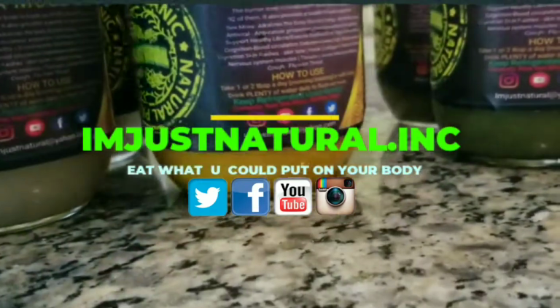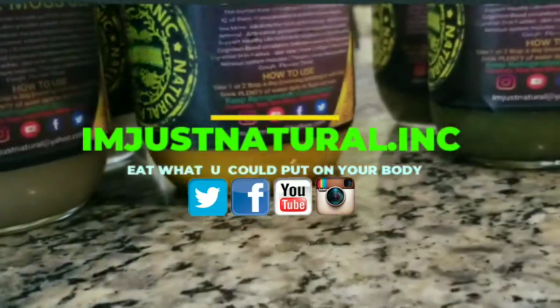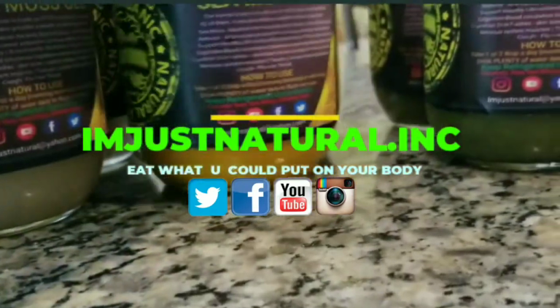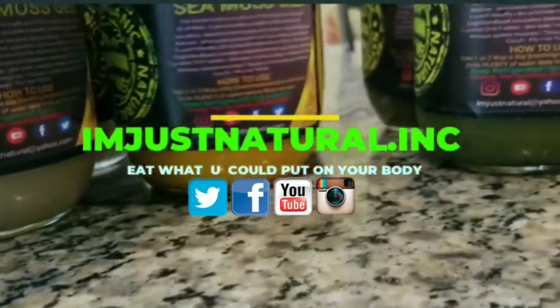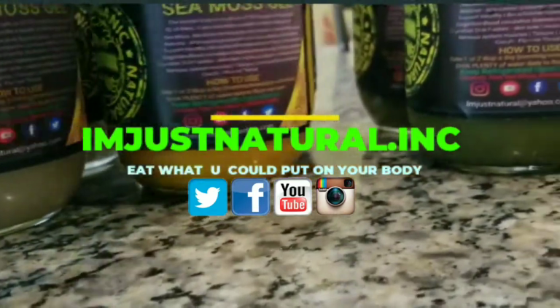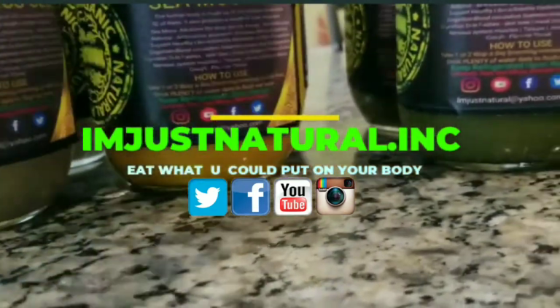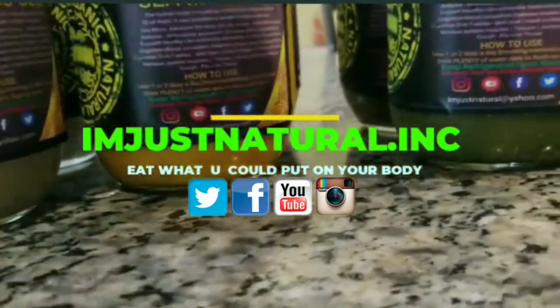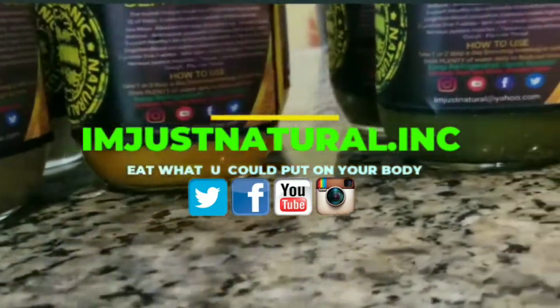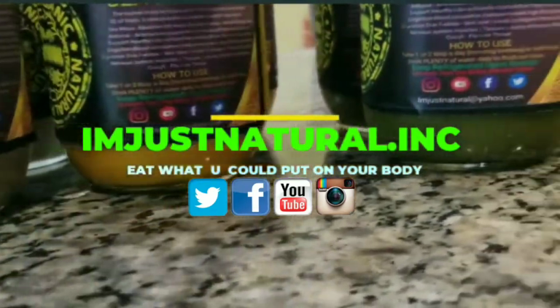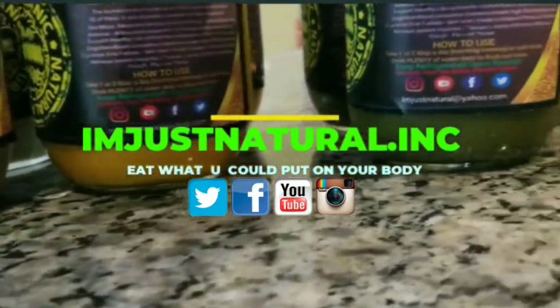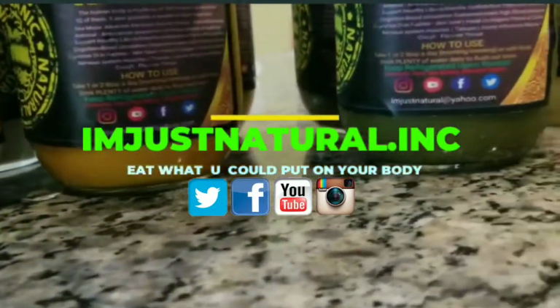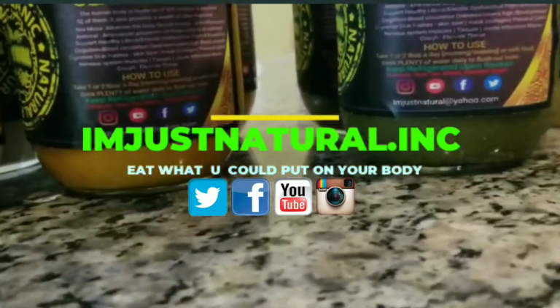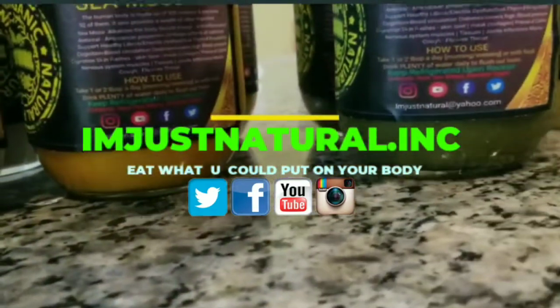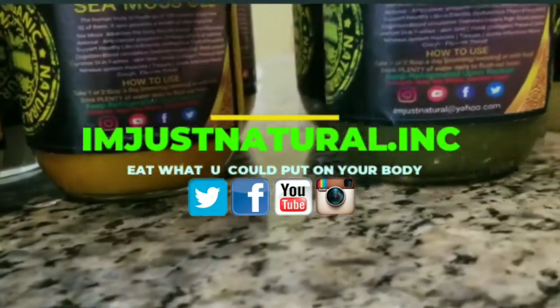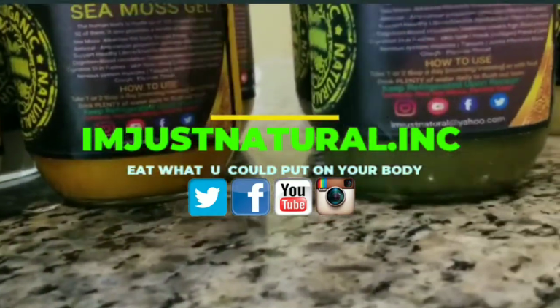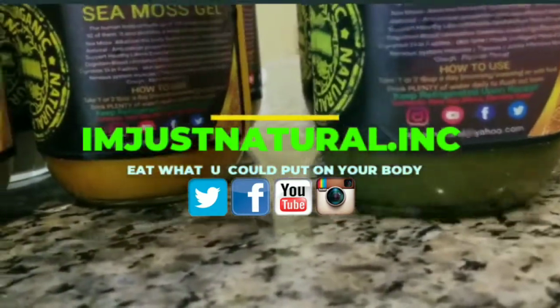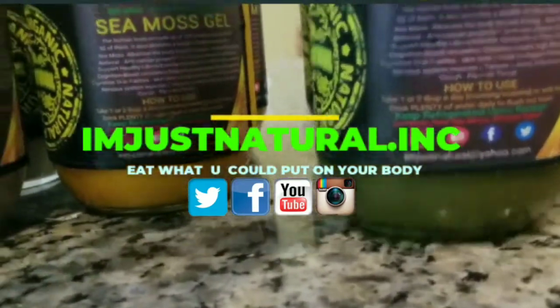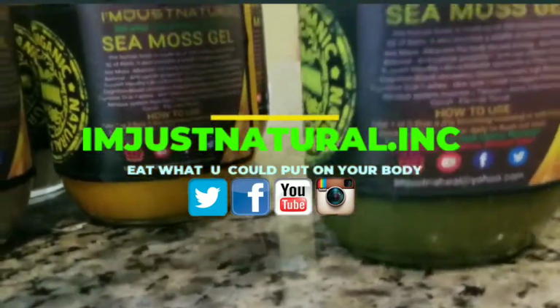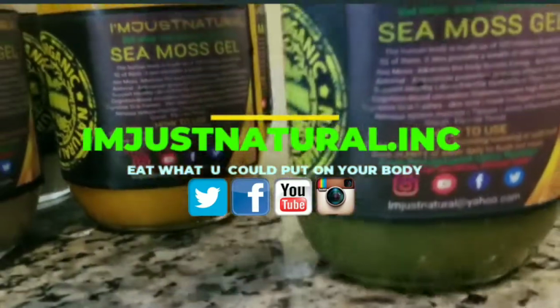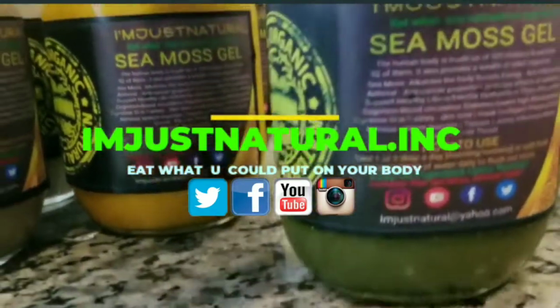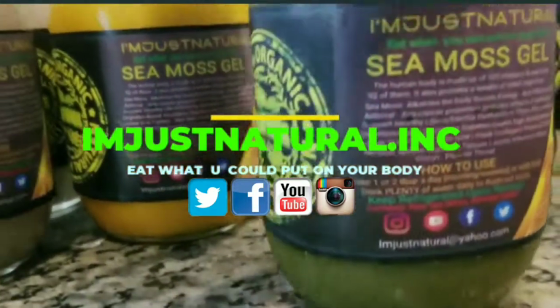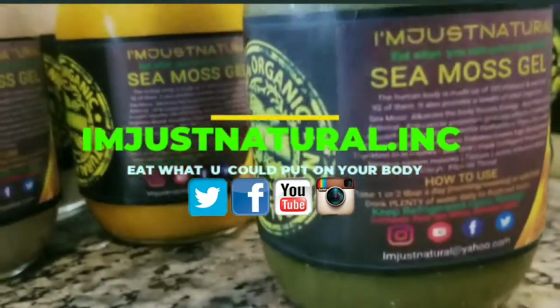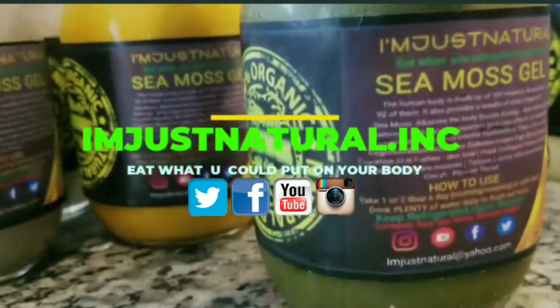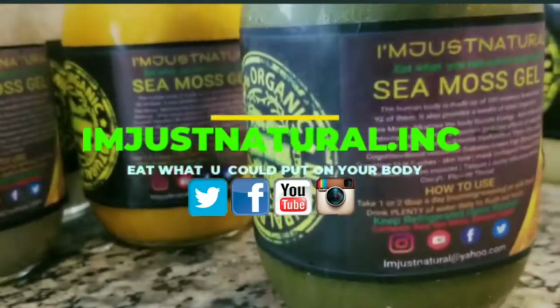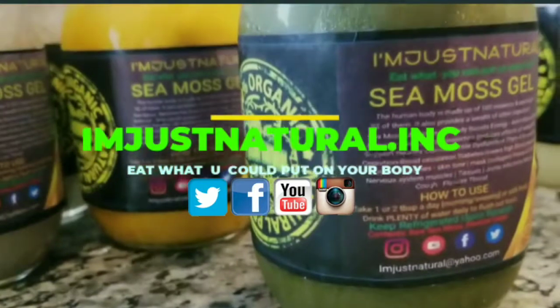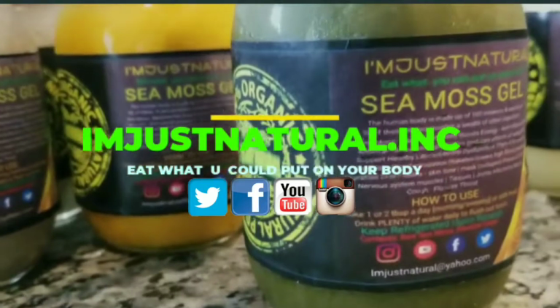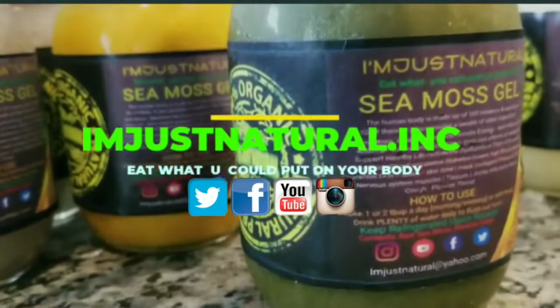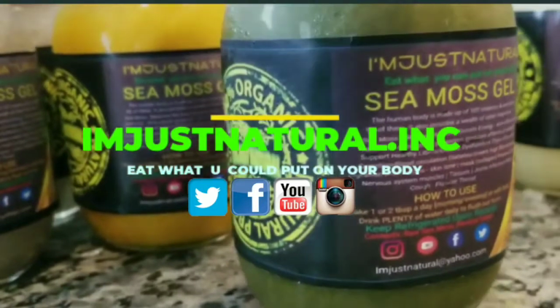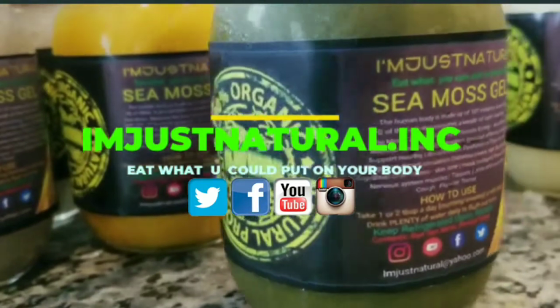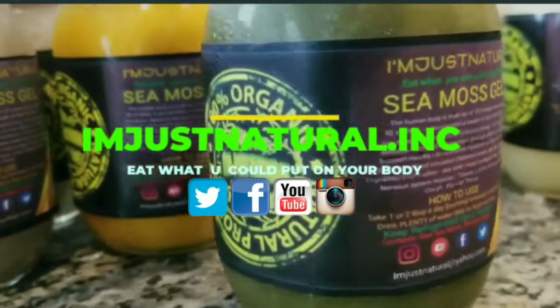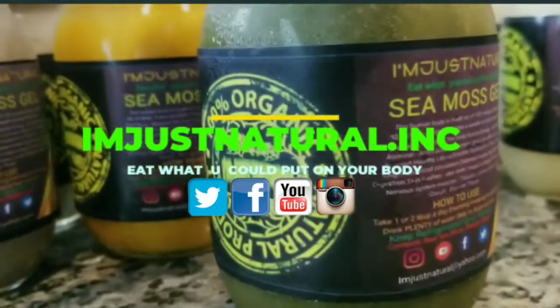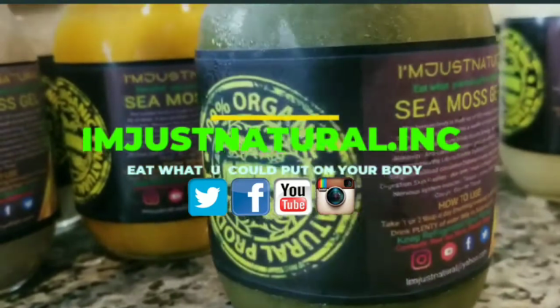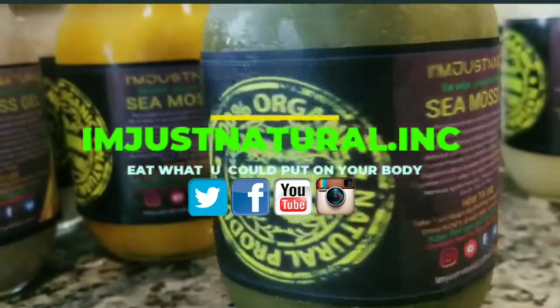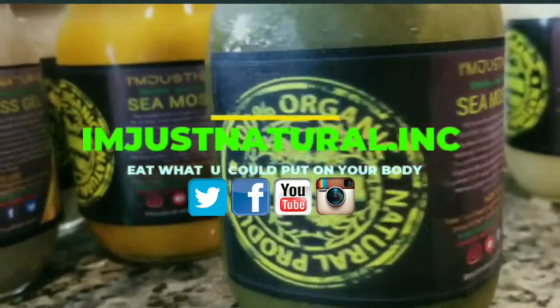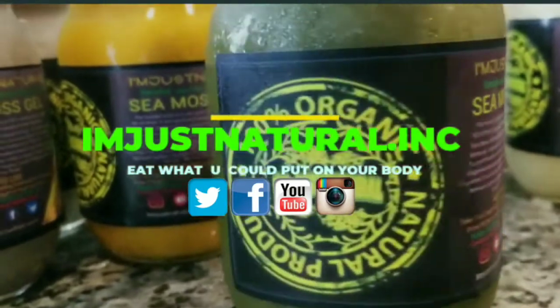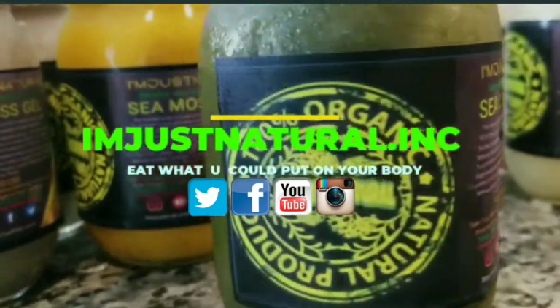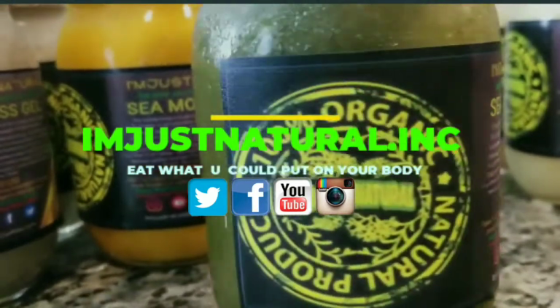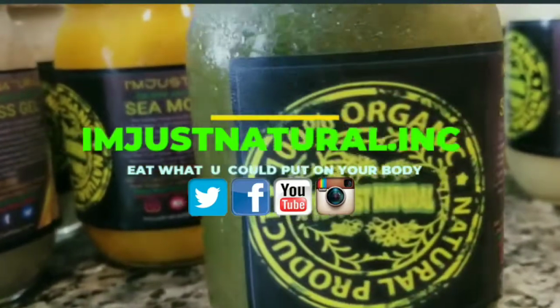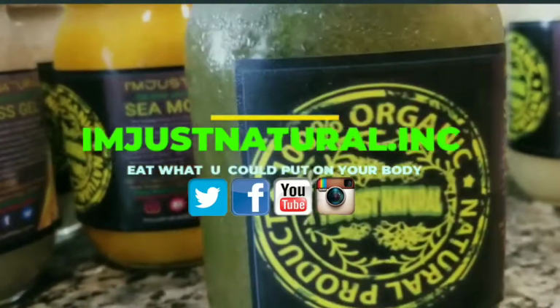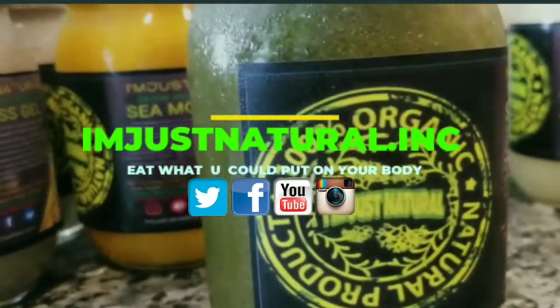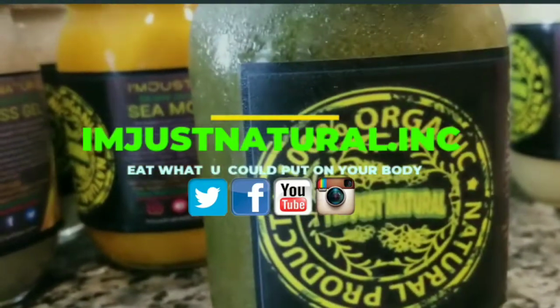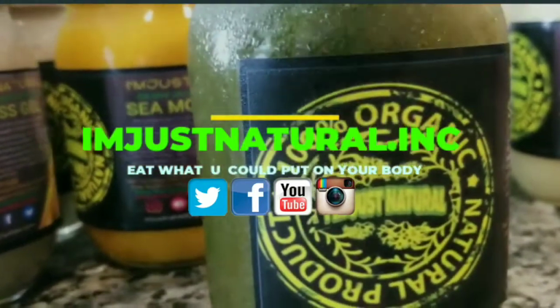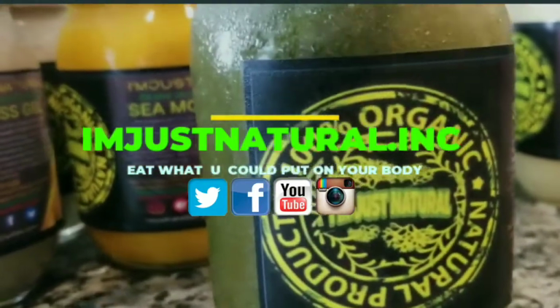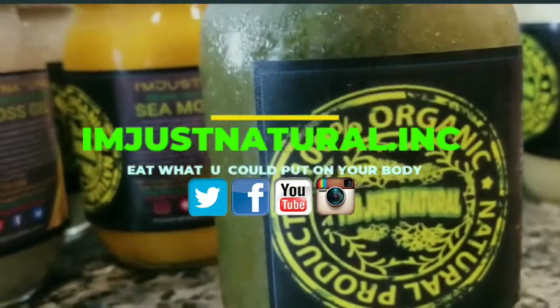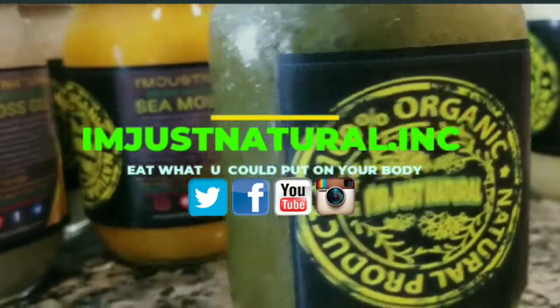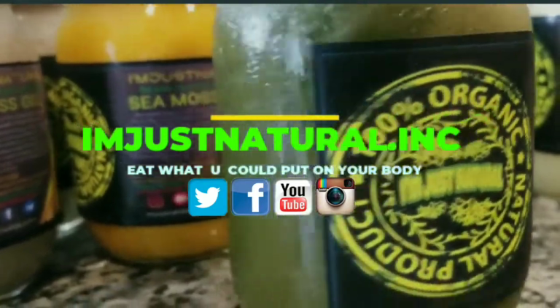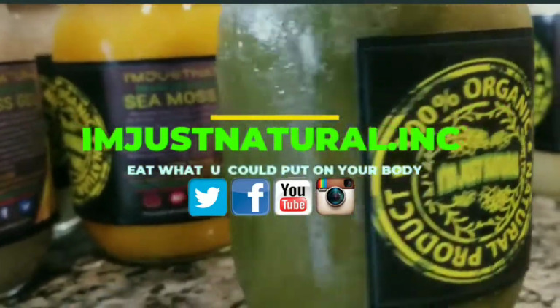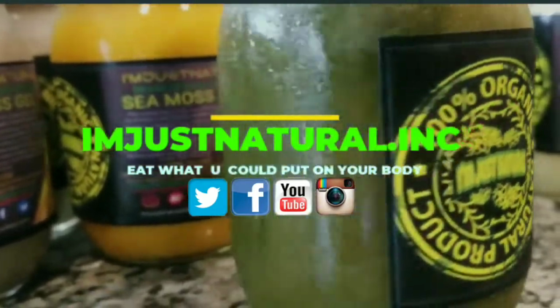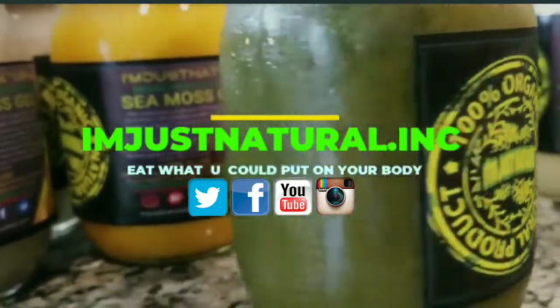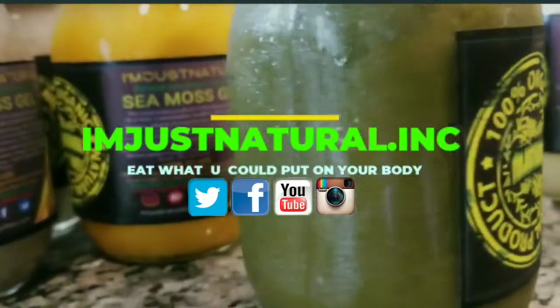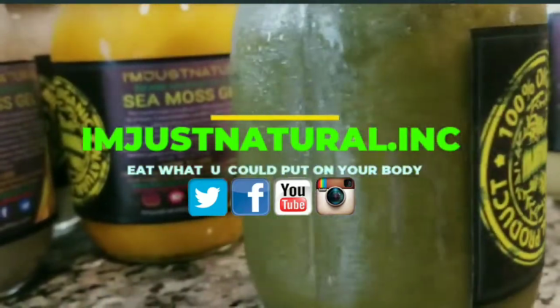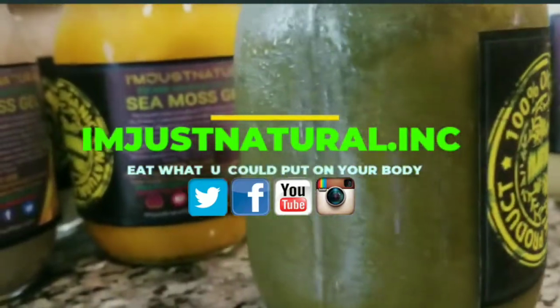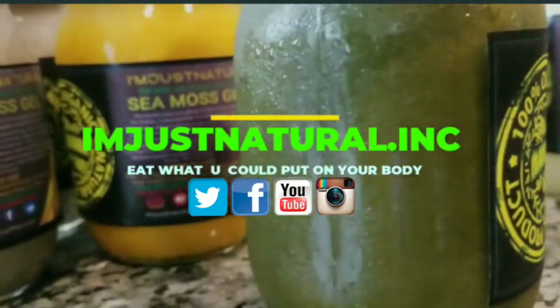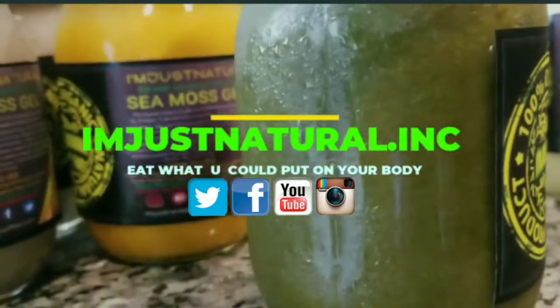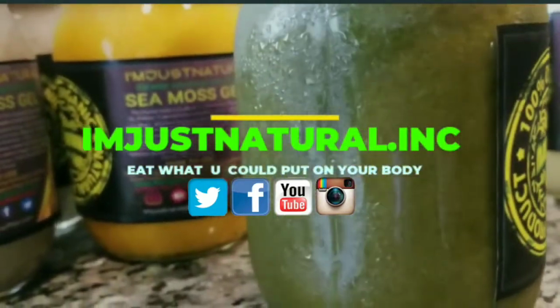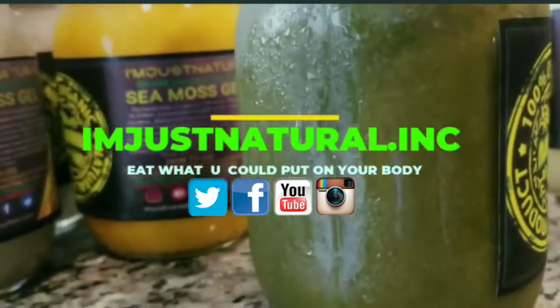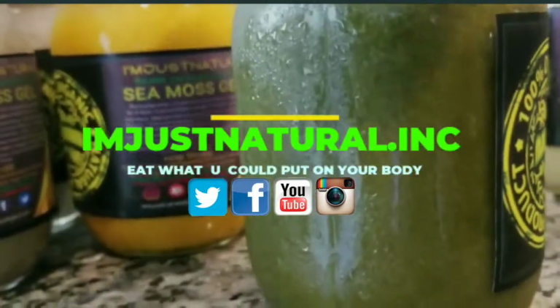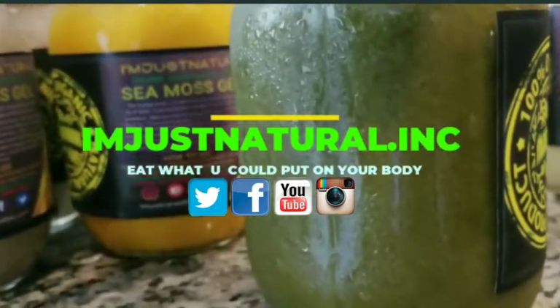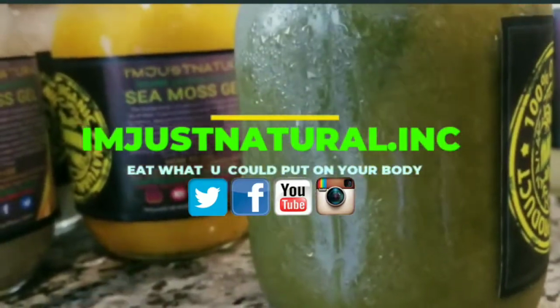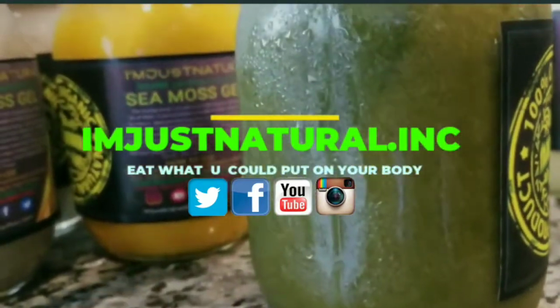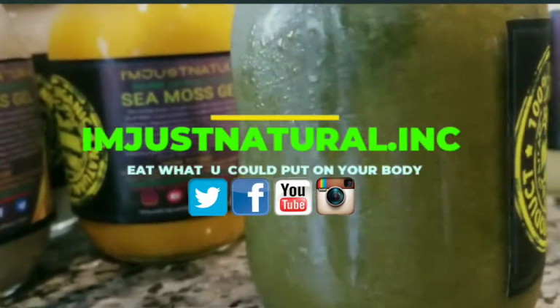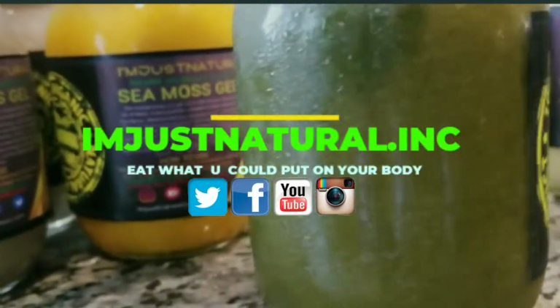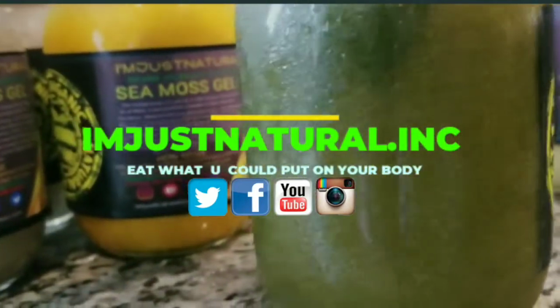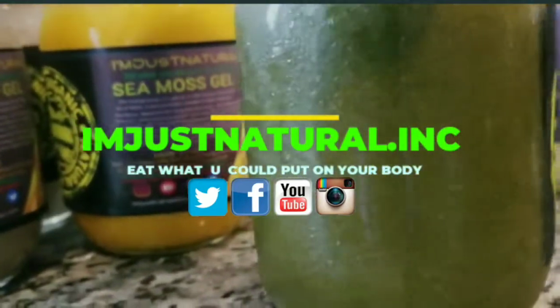This here will be Moringa — Moringa gel, Seed CMOS. Moringa.